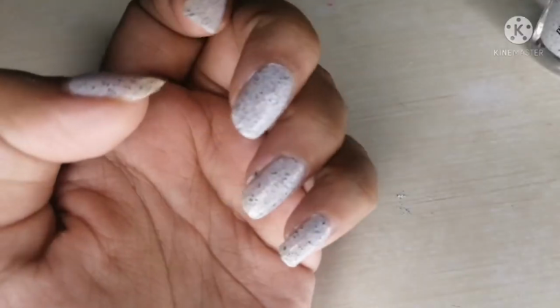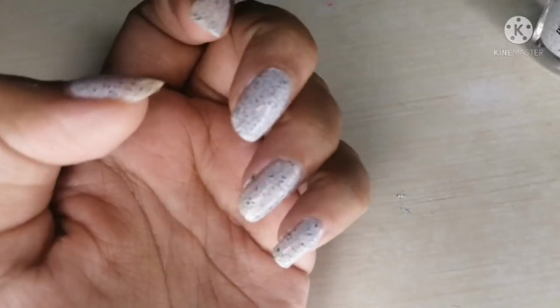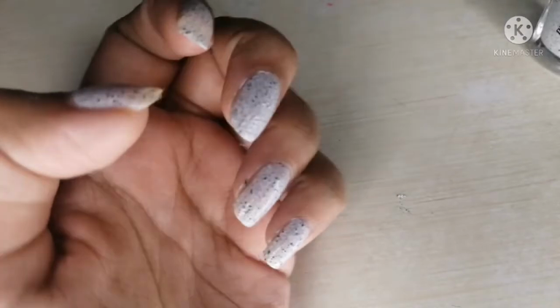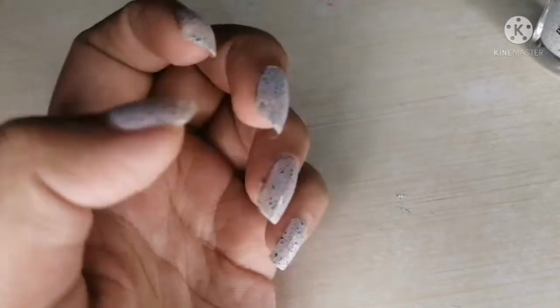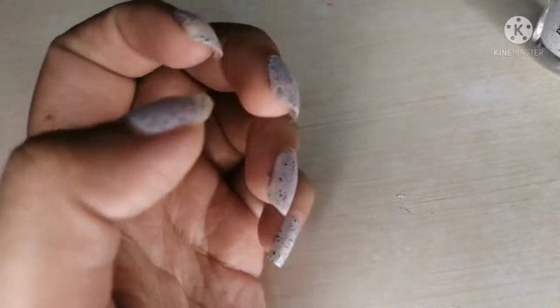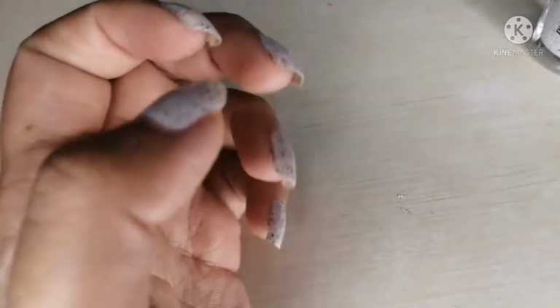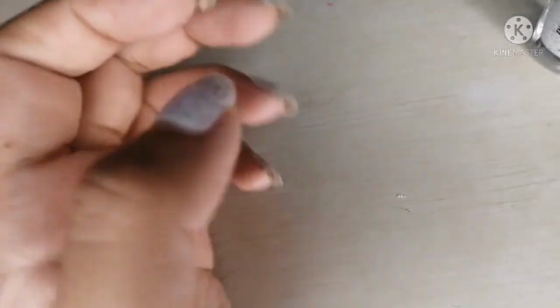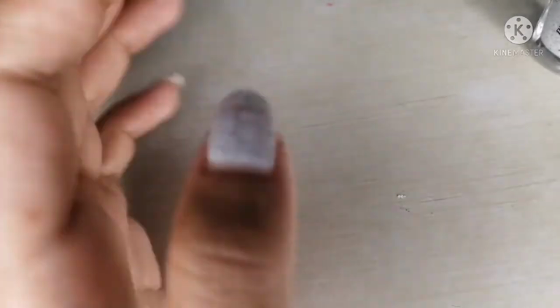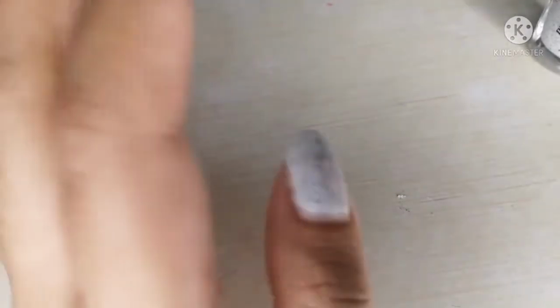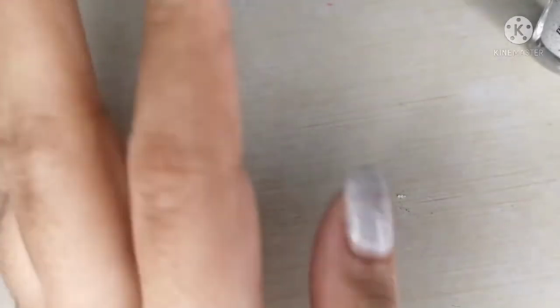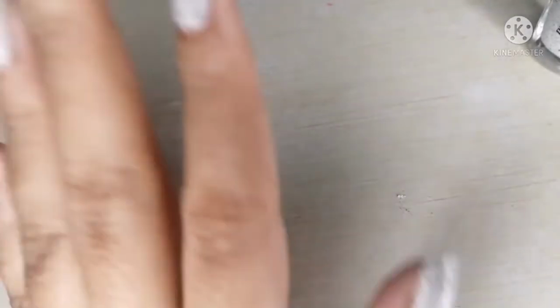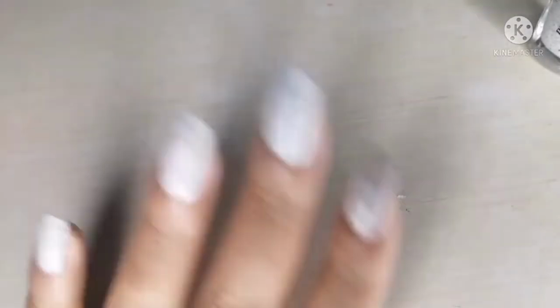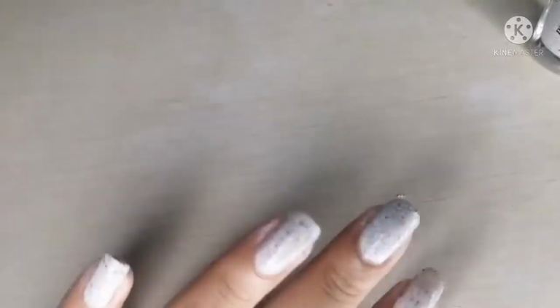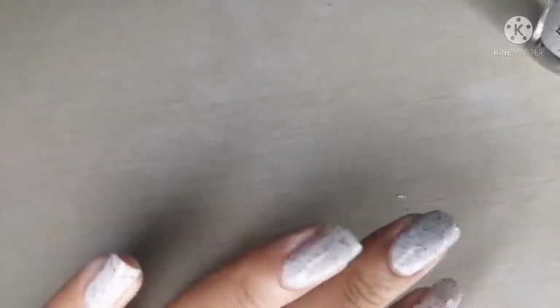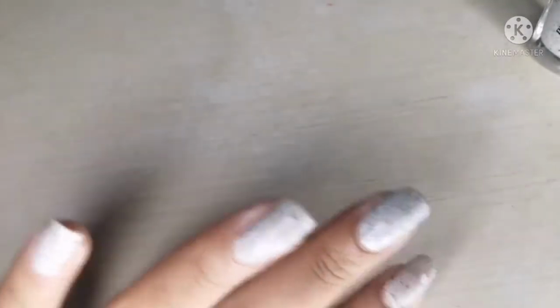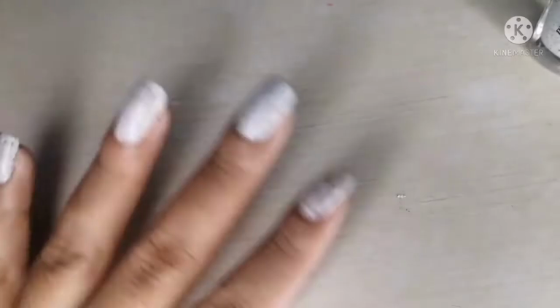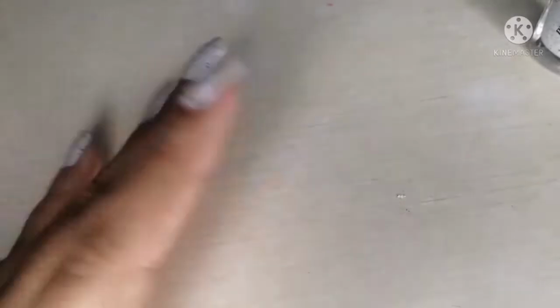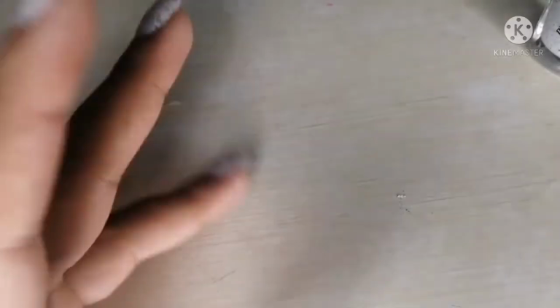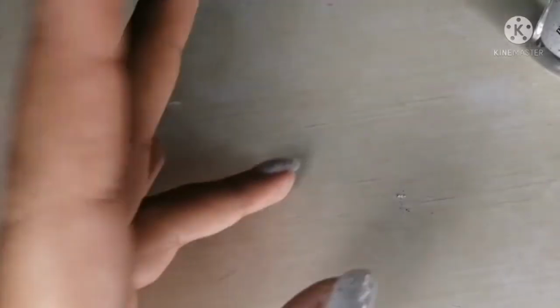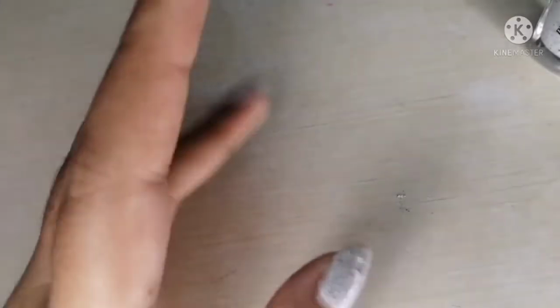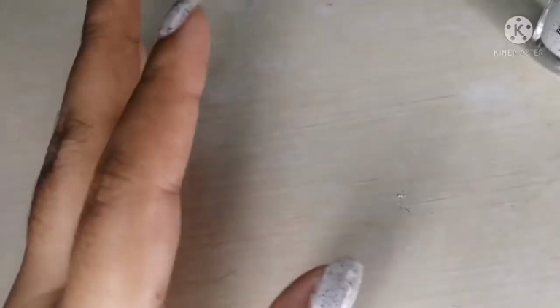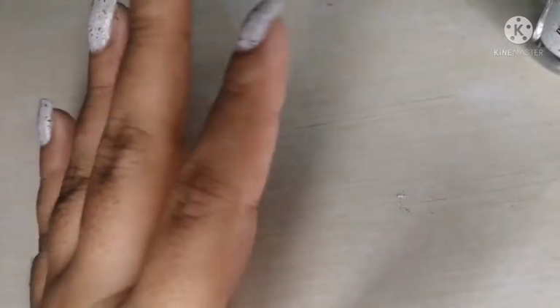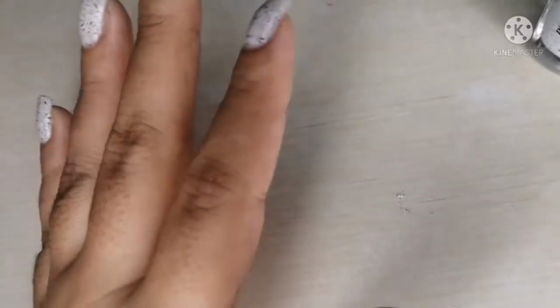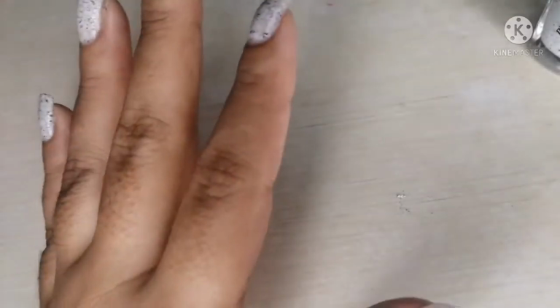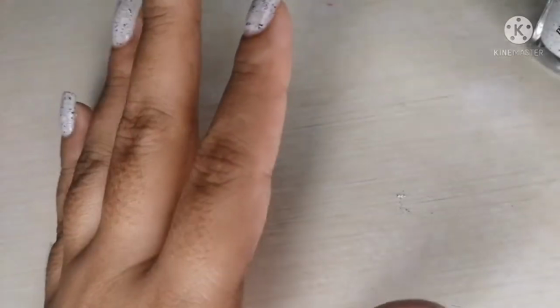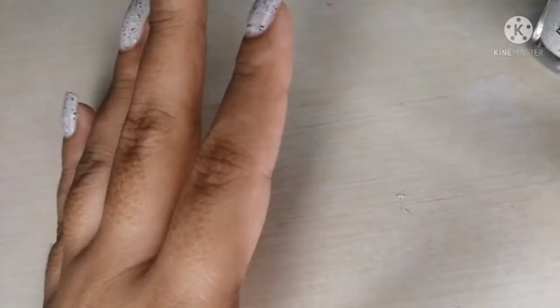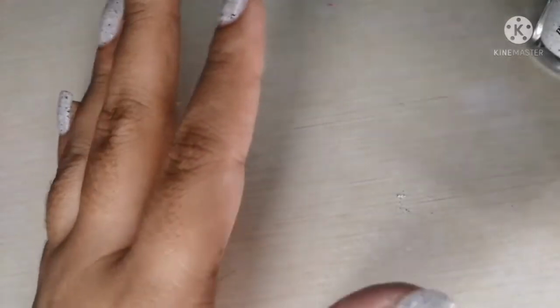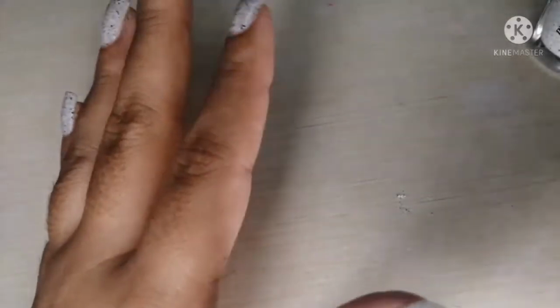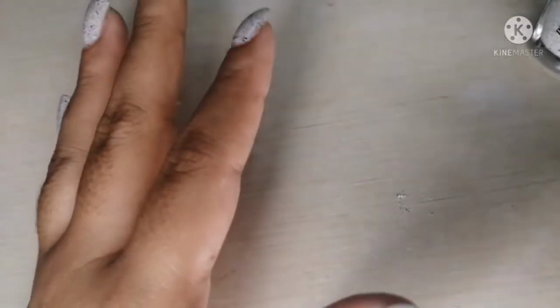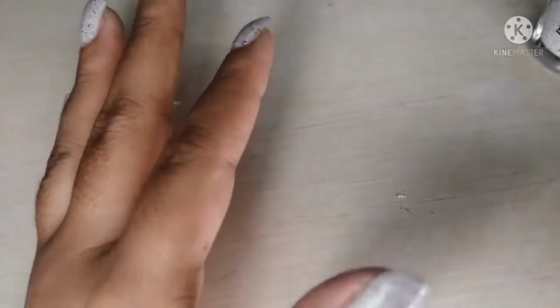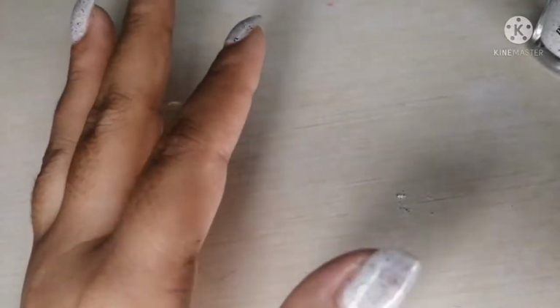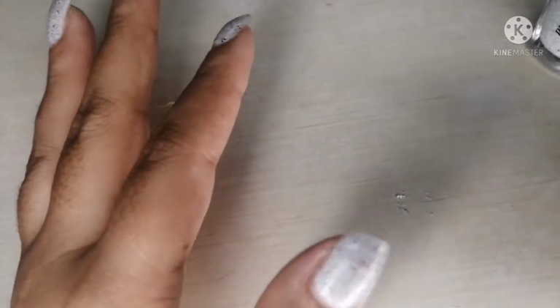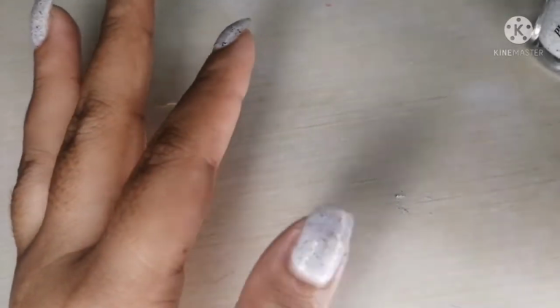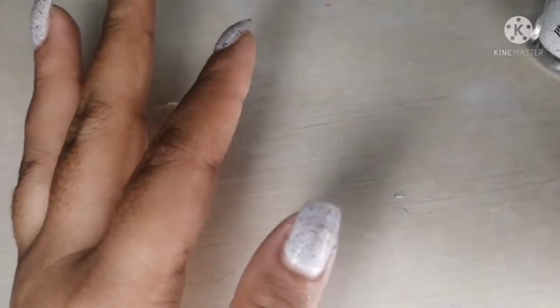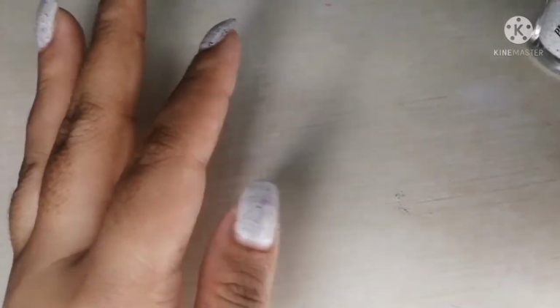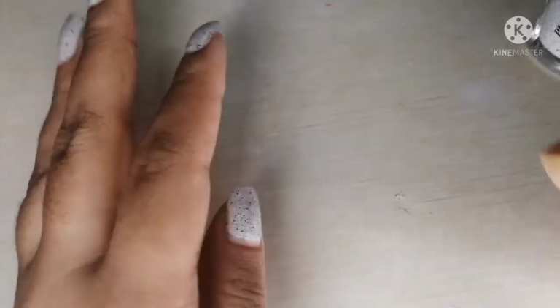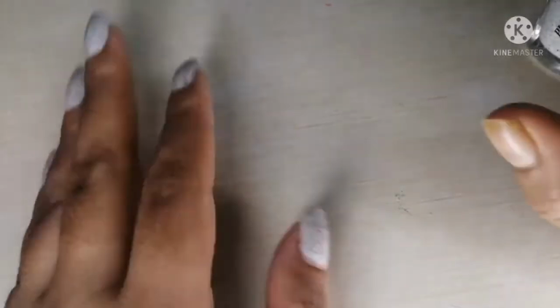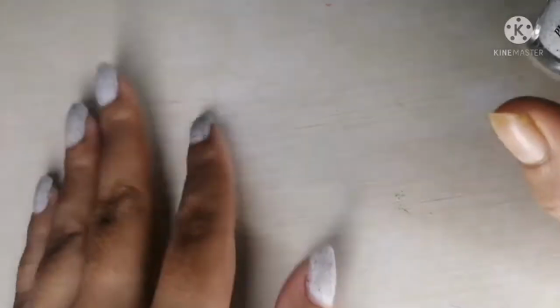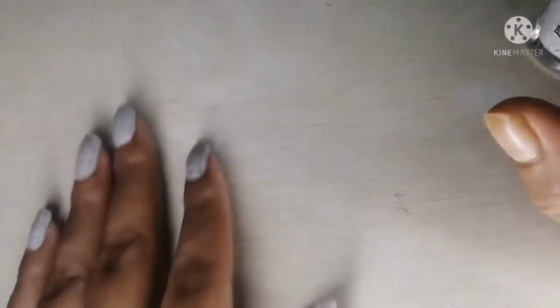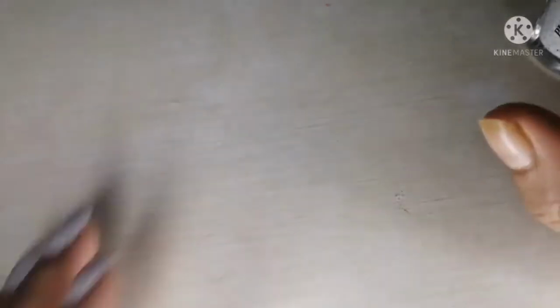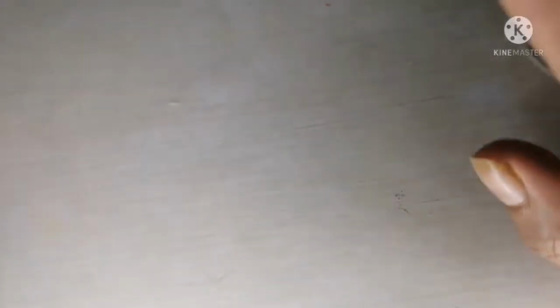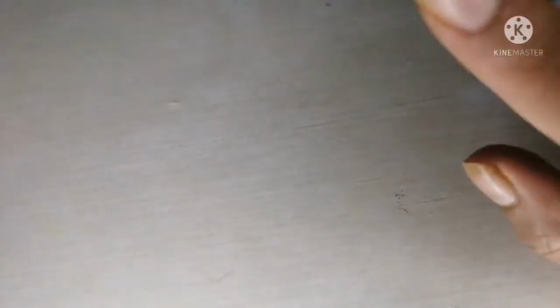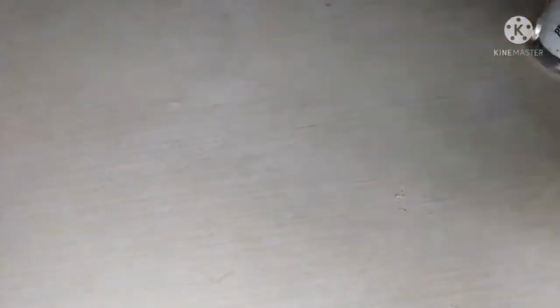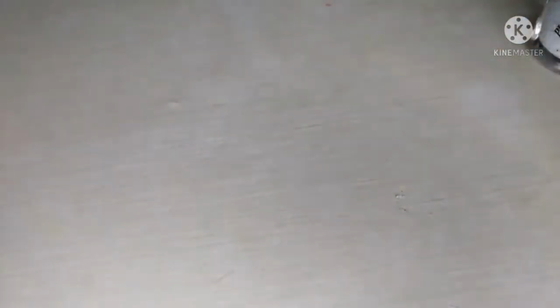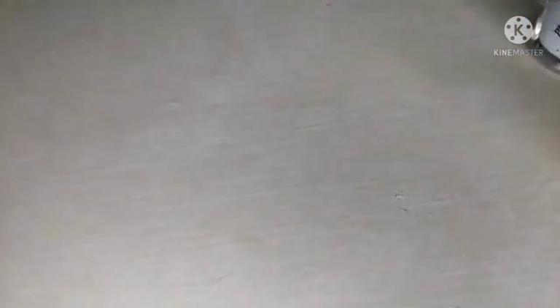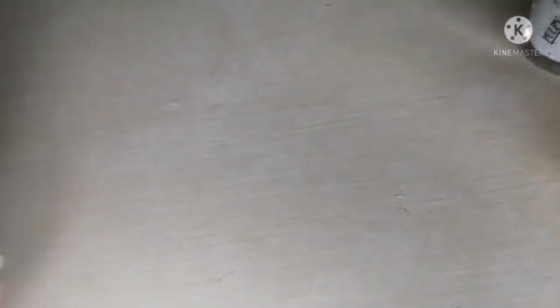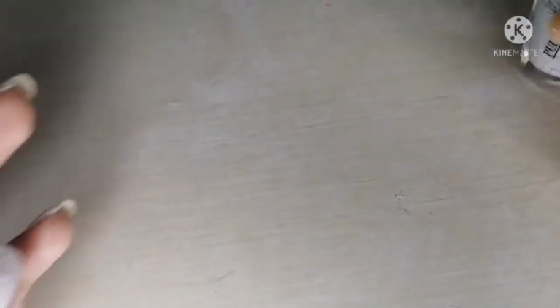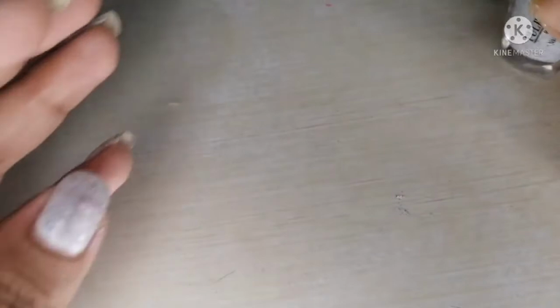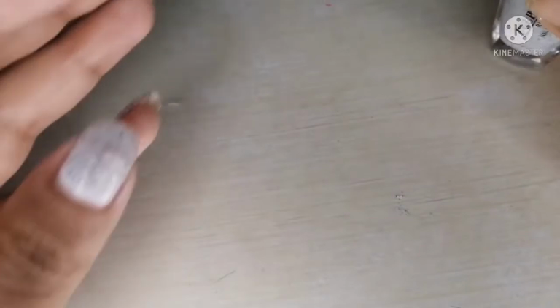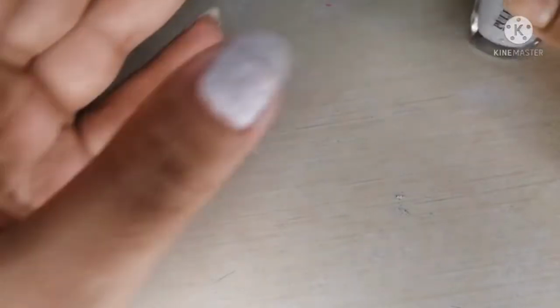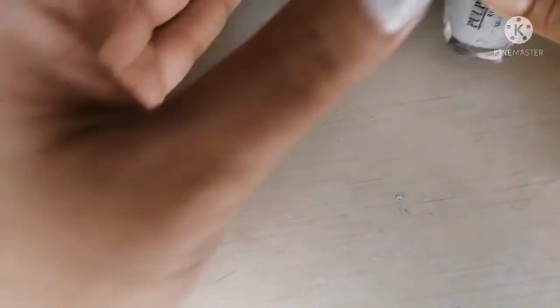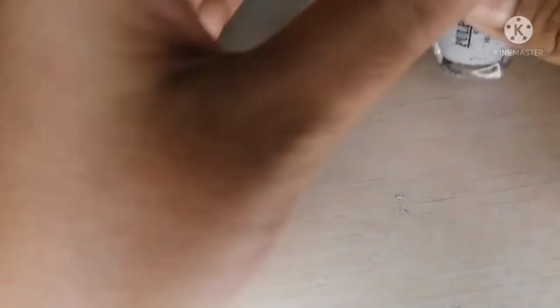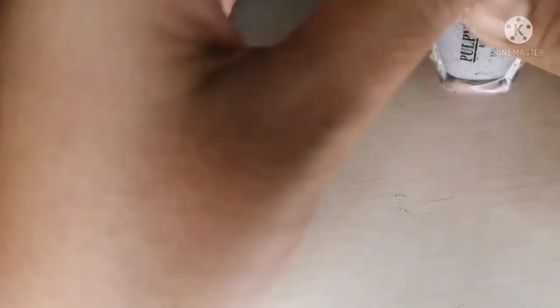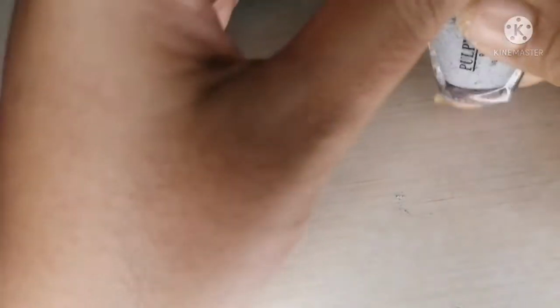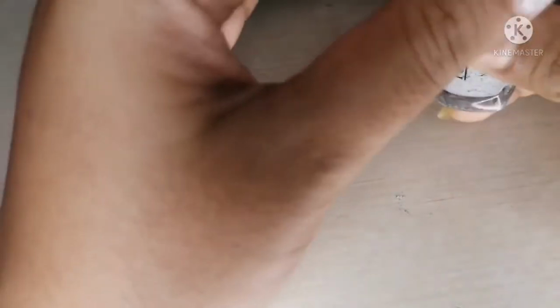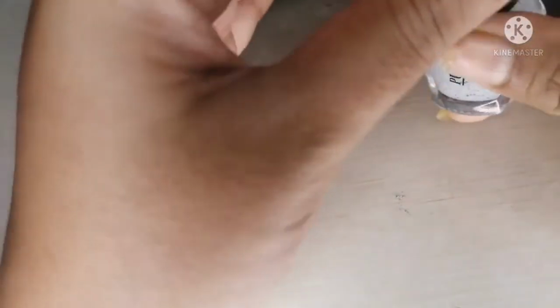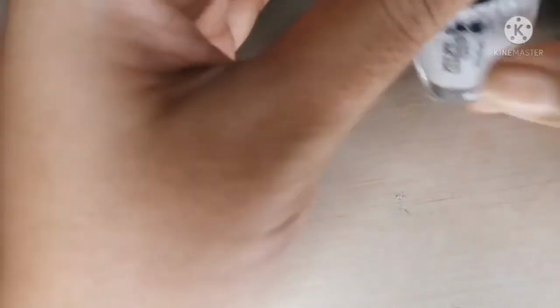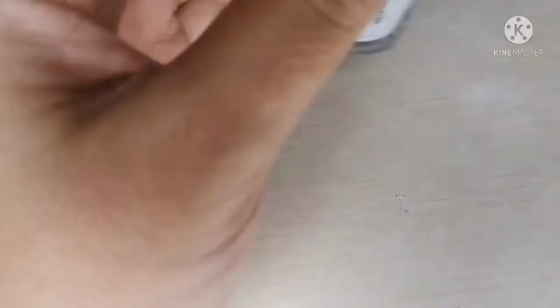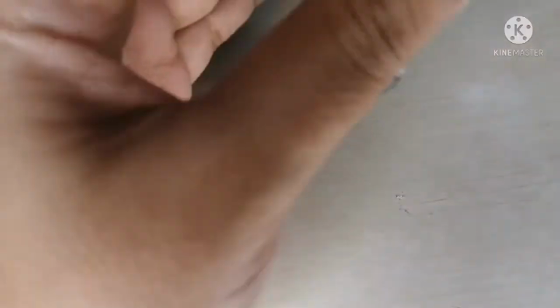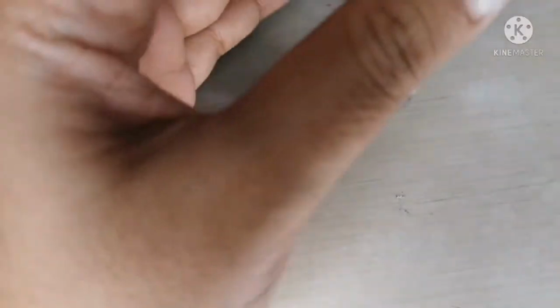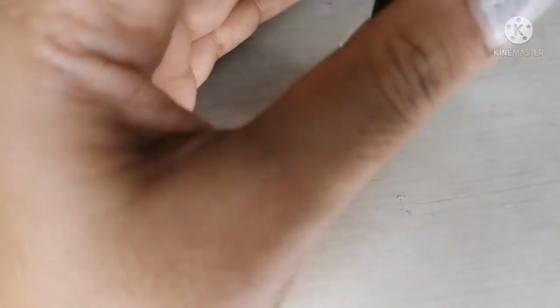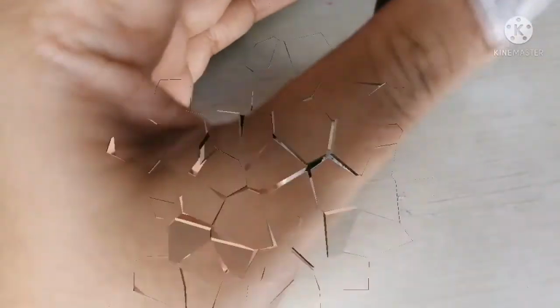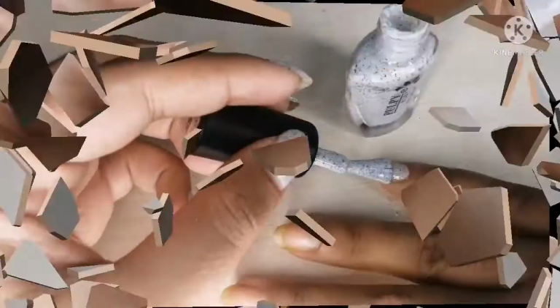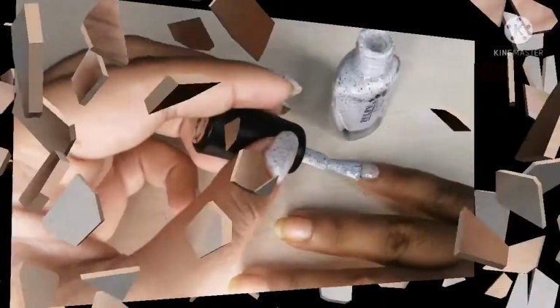This hand is done. Now I'm going to repeat this process on my other hand. Let's go!